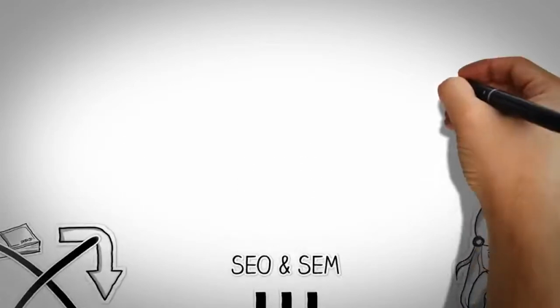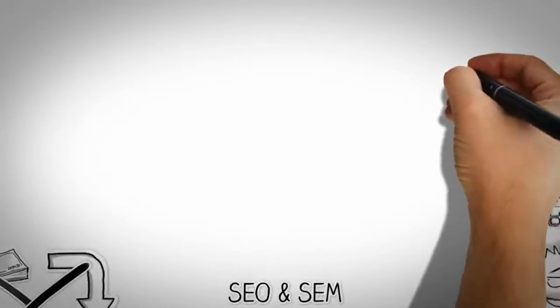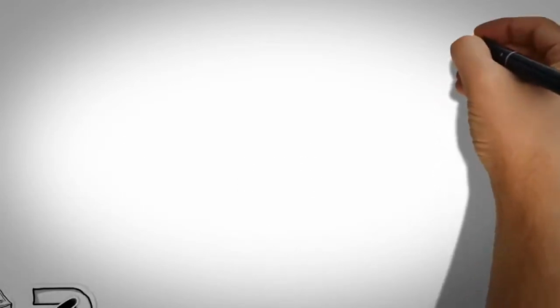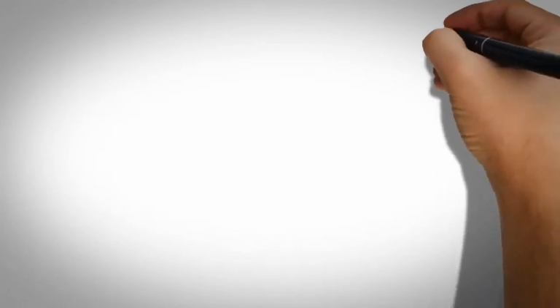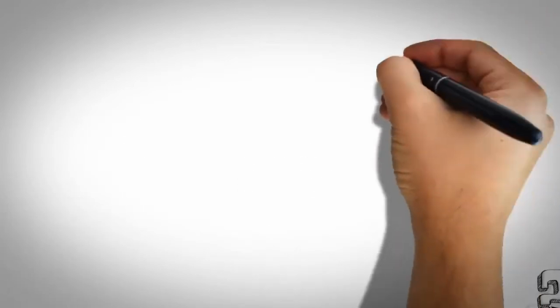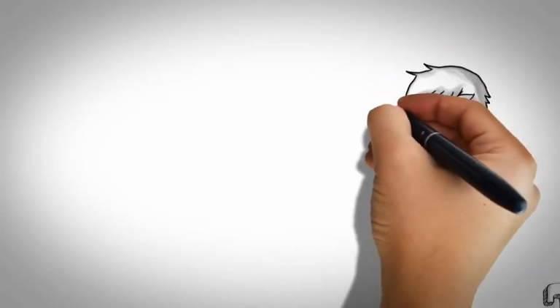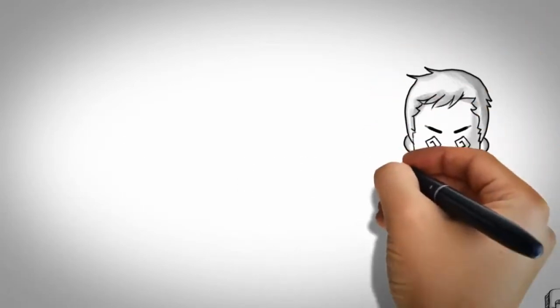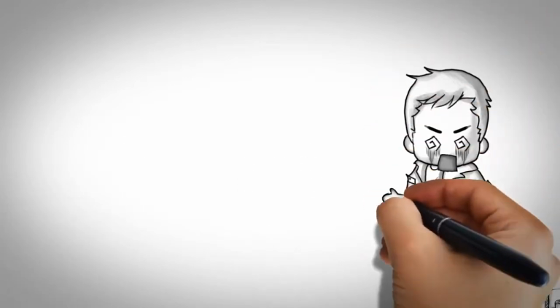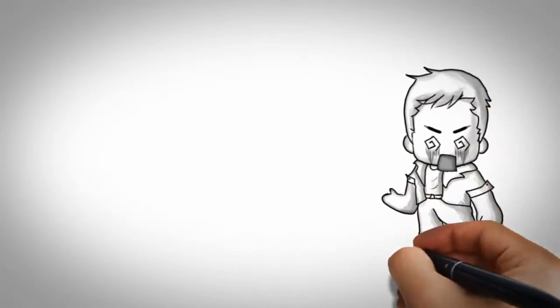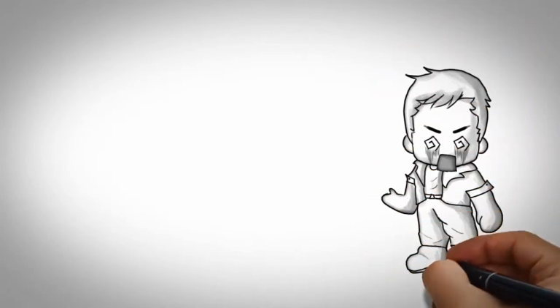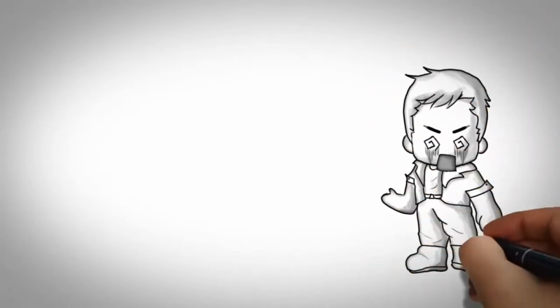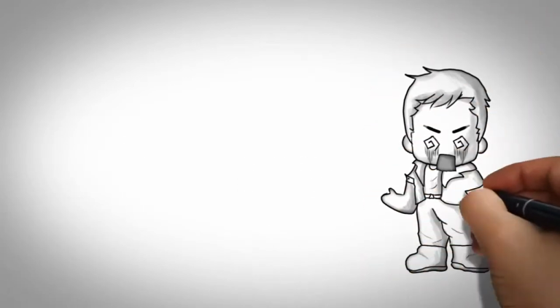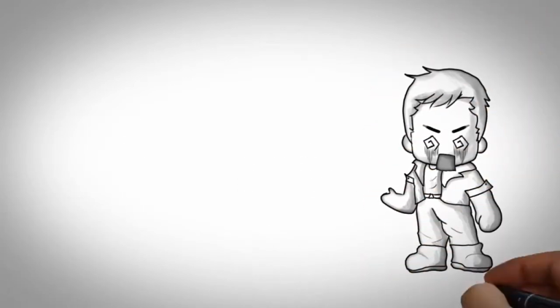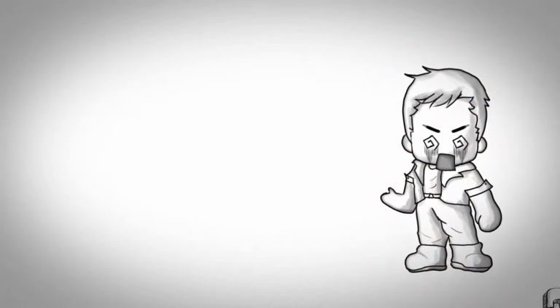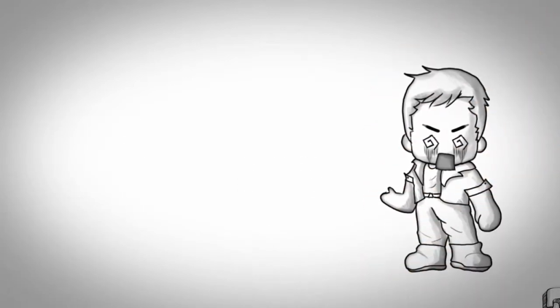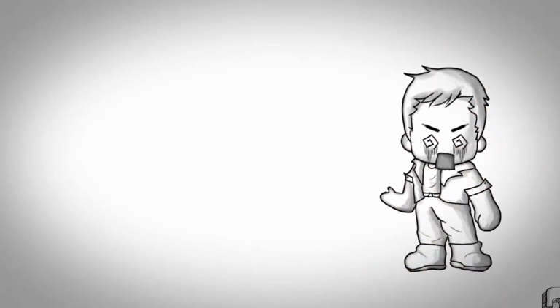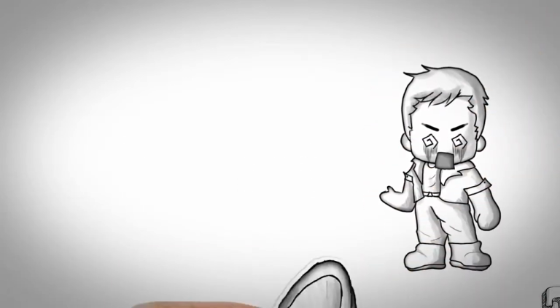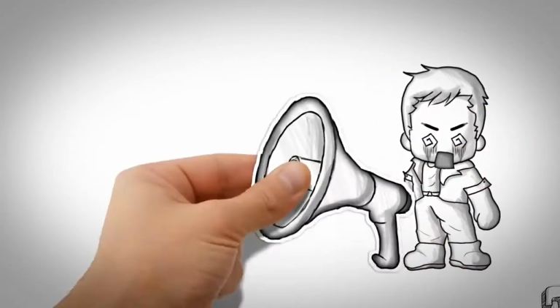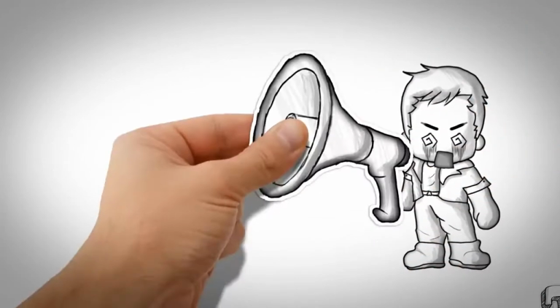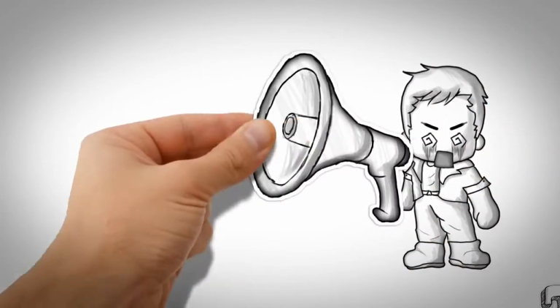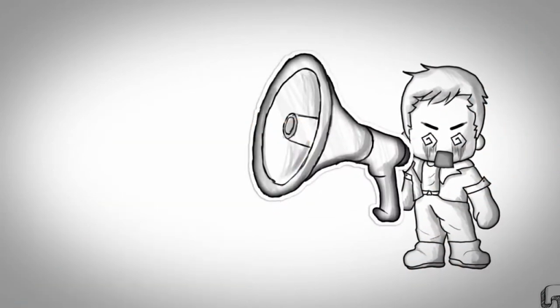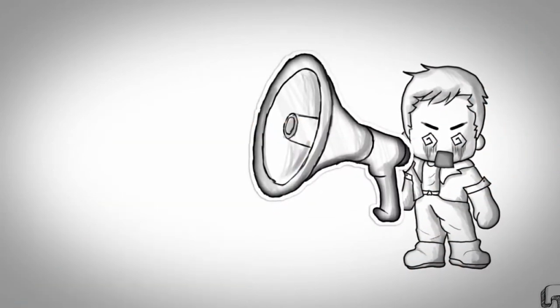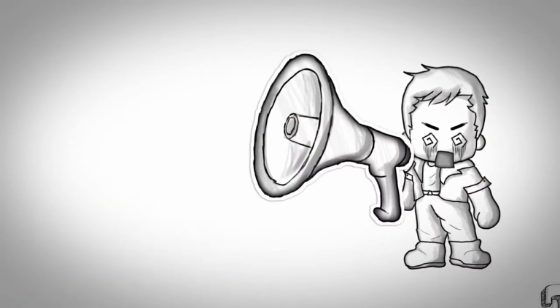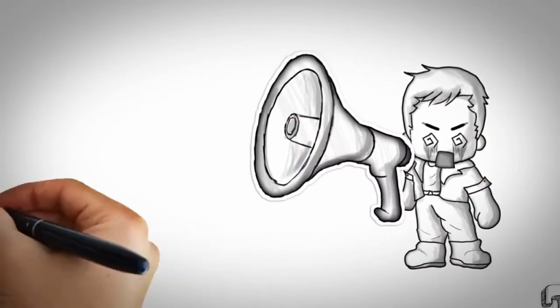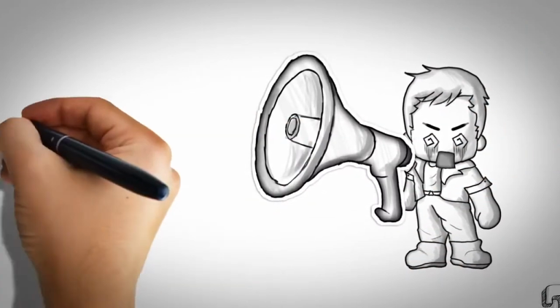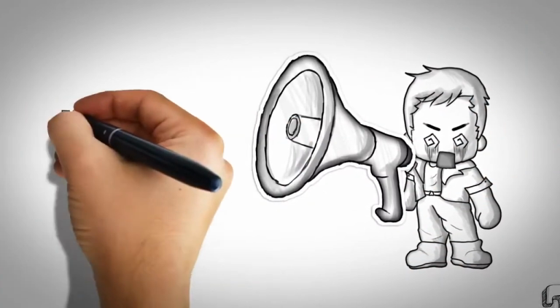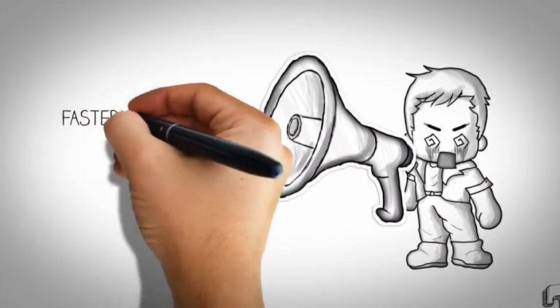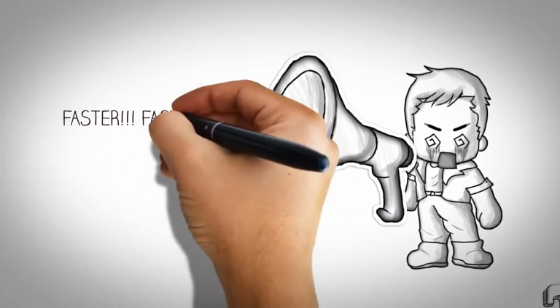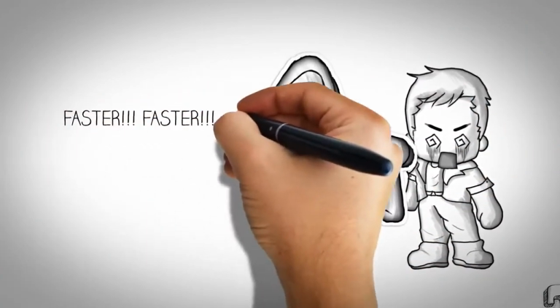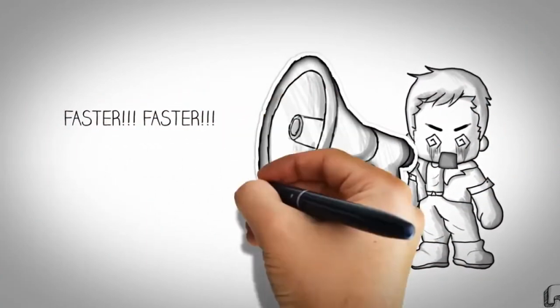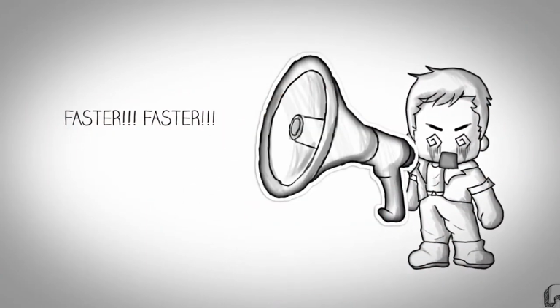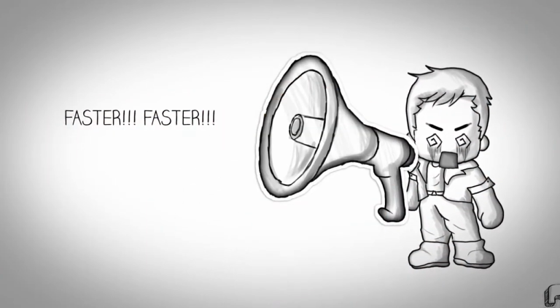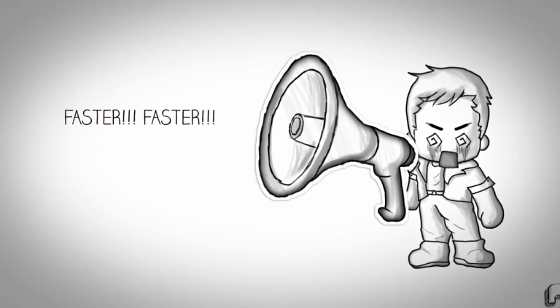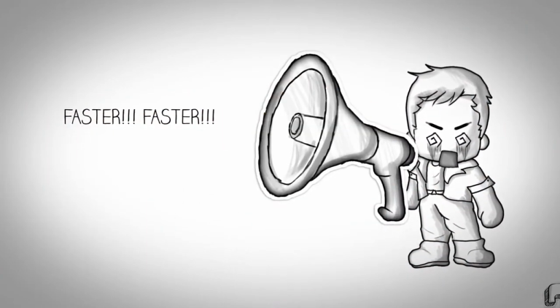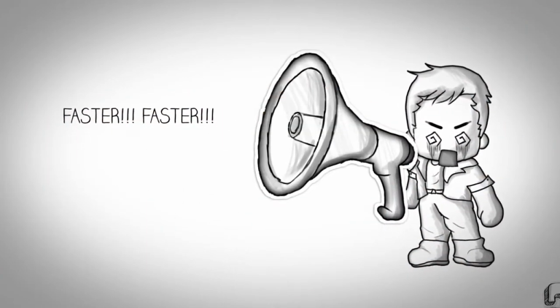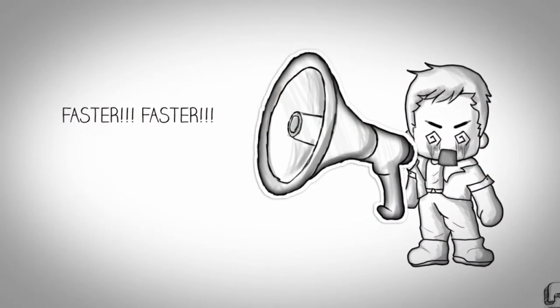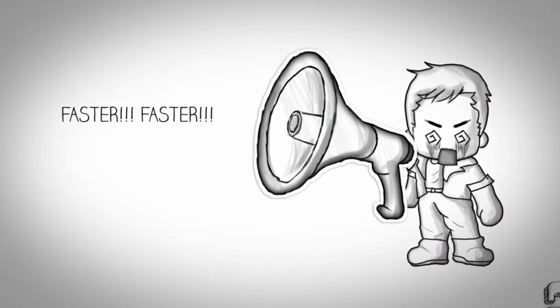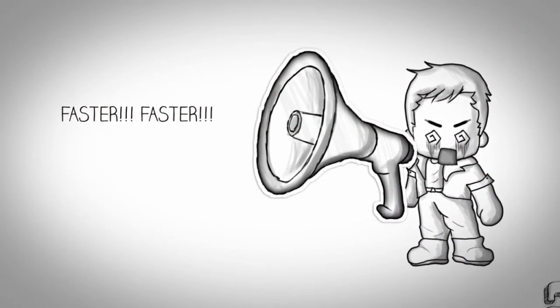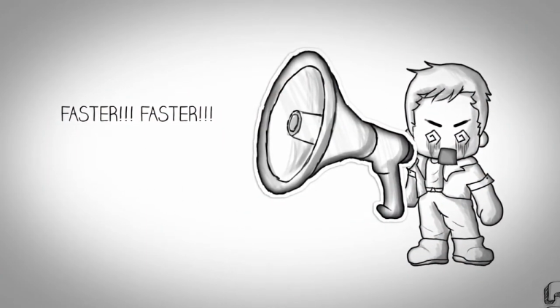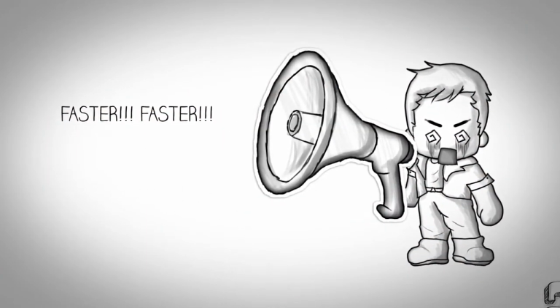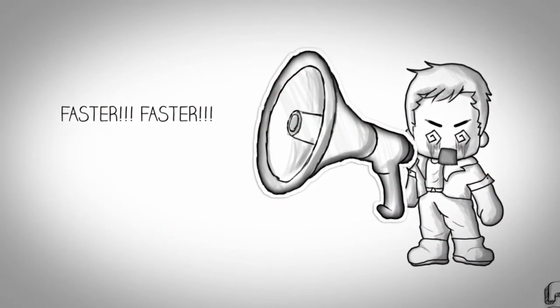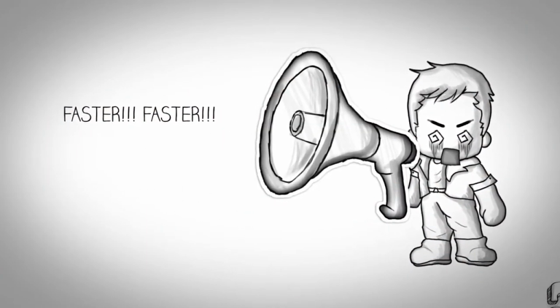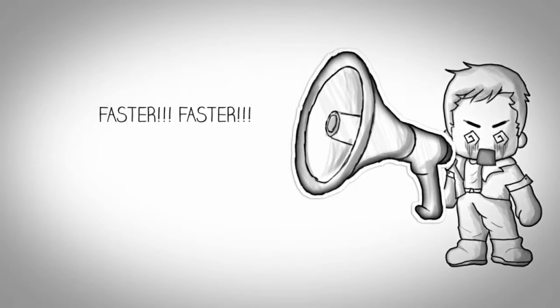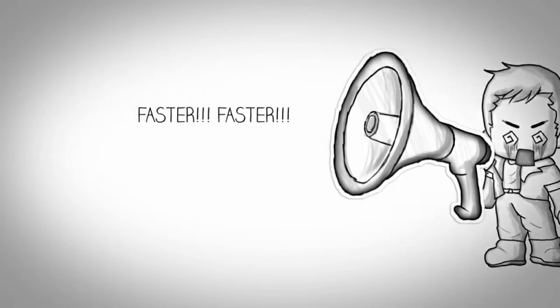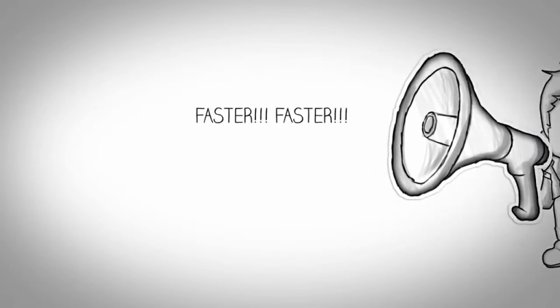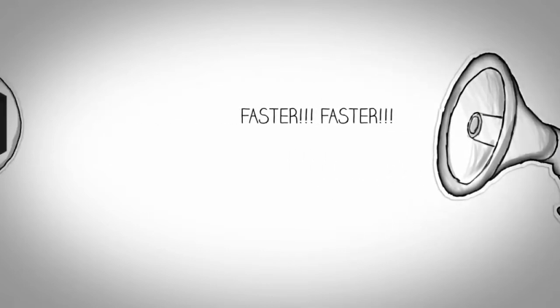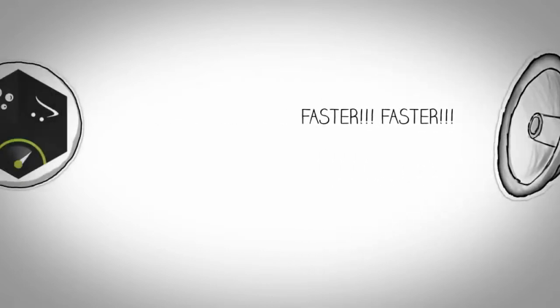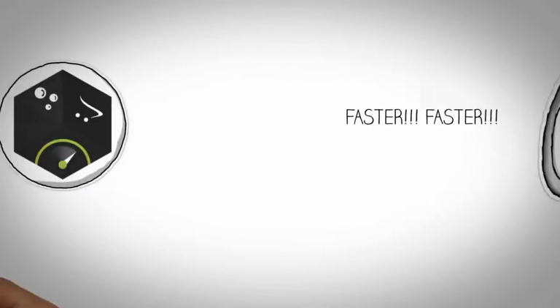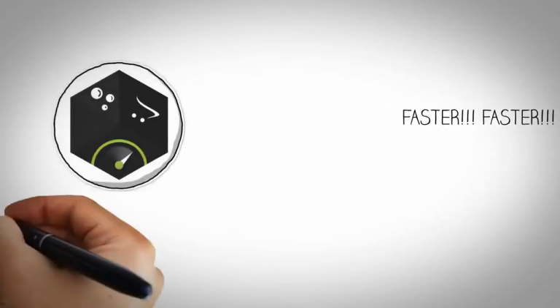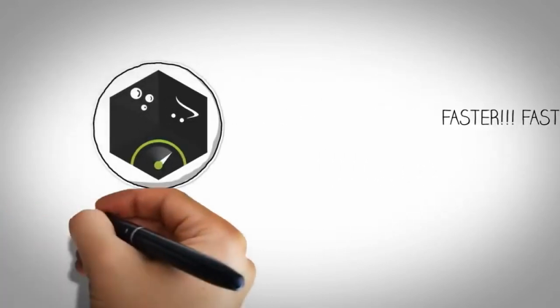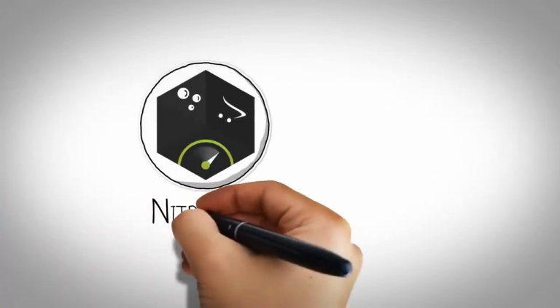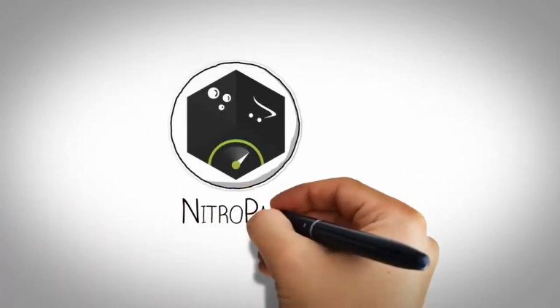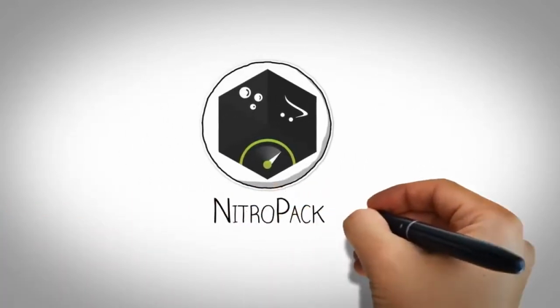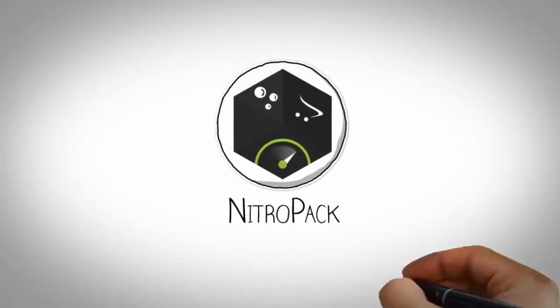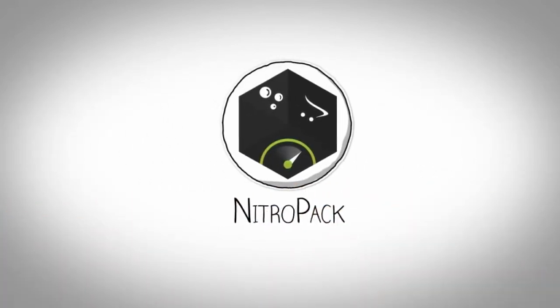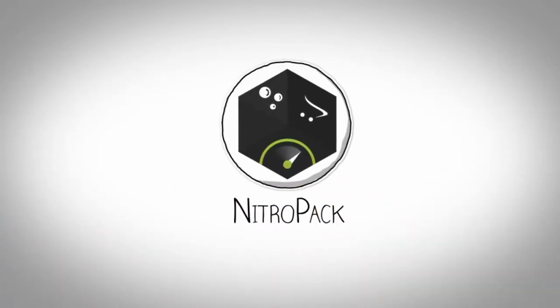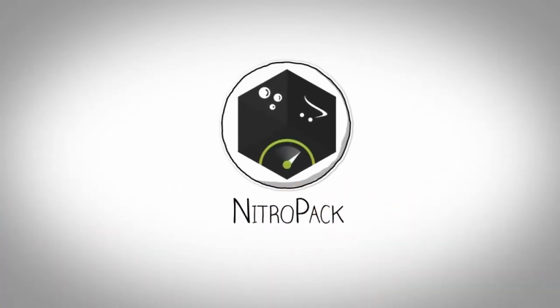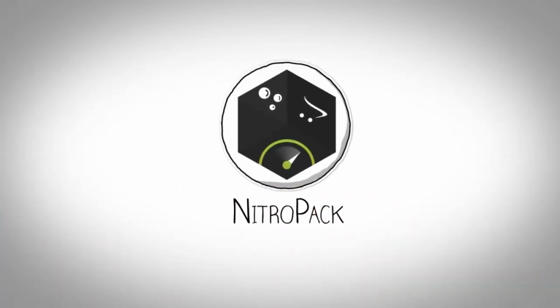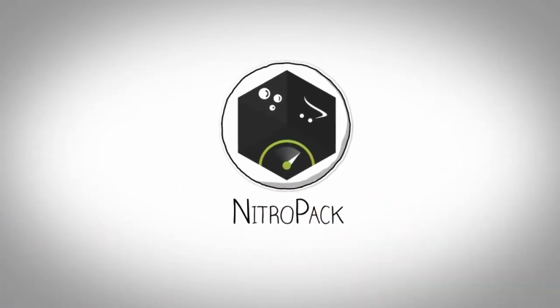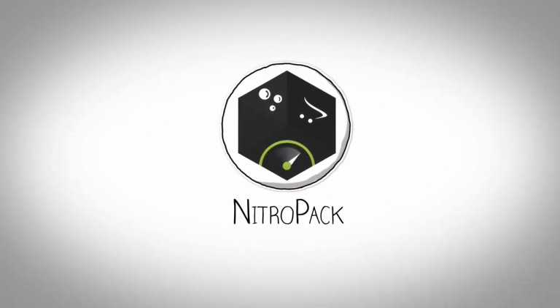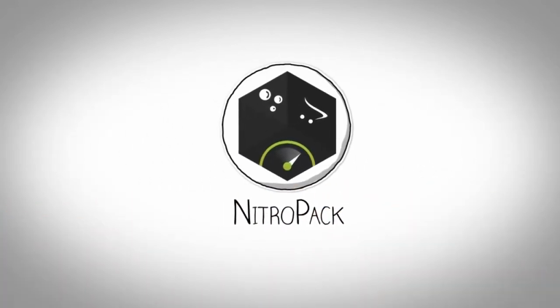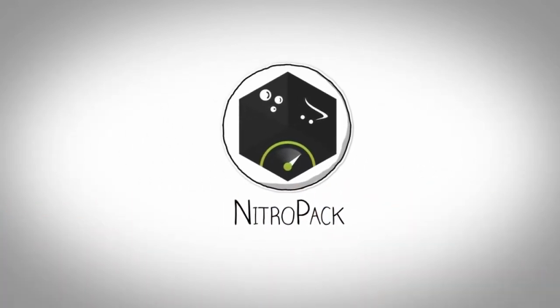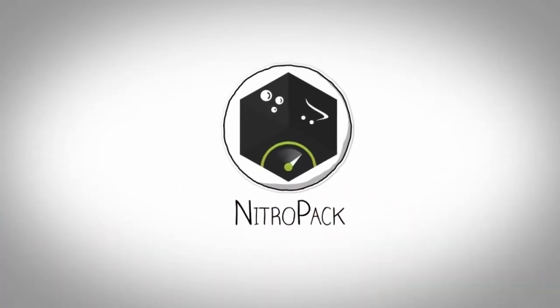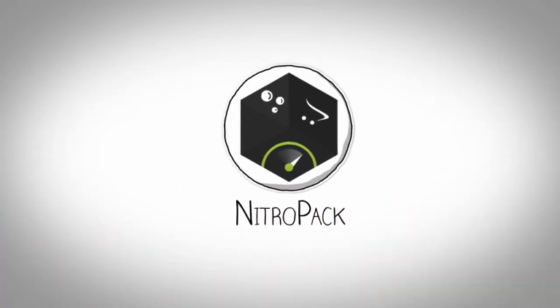If only Jack could tell his website what he wants and solve all of these problems. Jack, meet NitroPak.